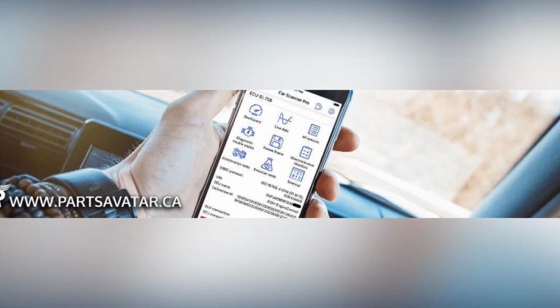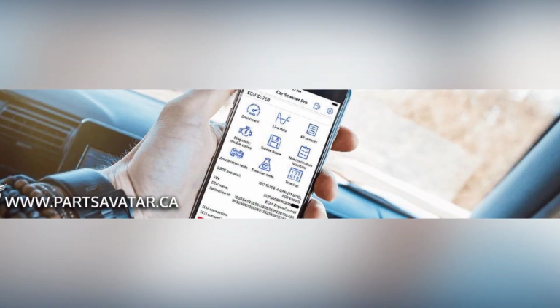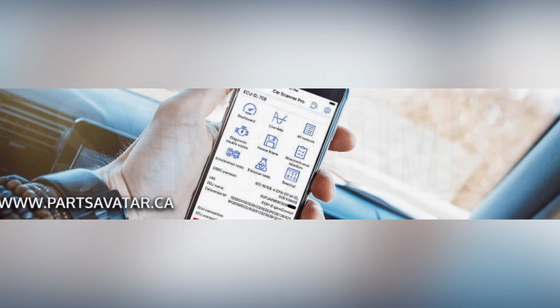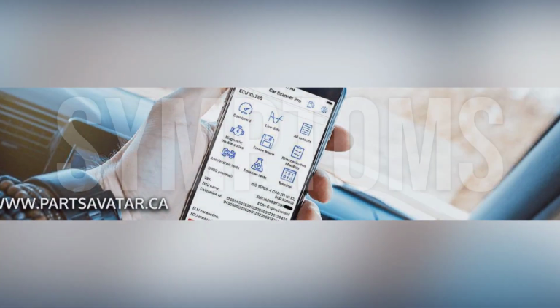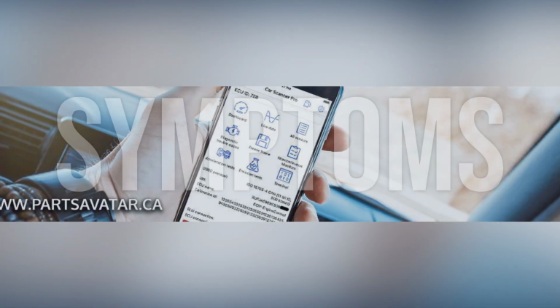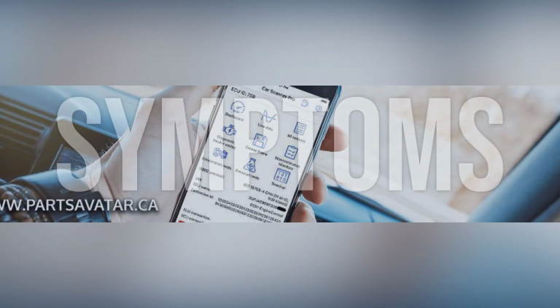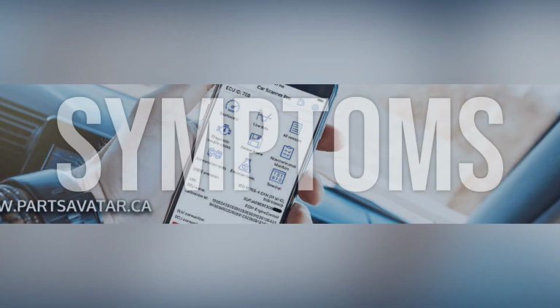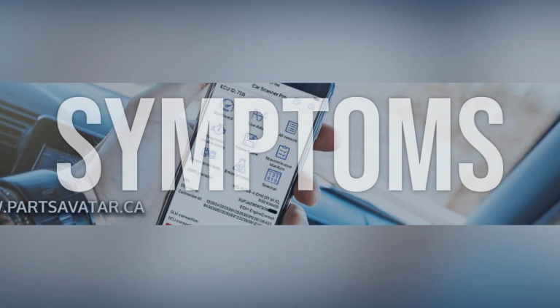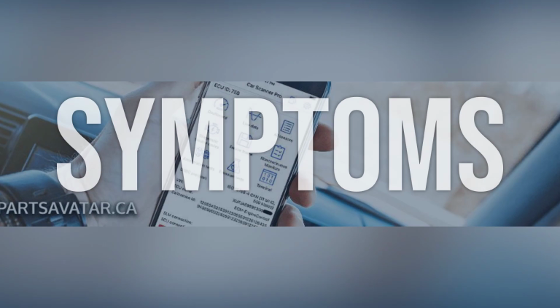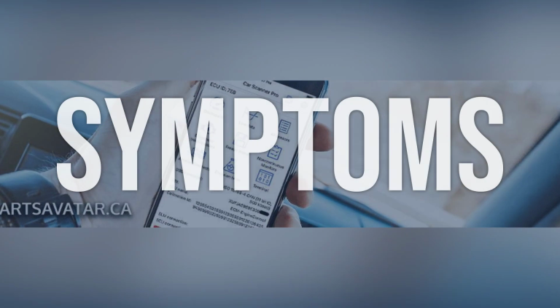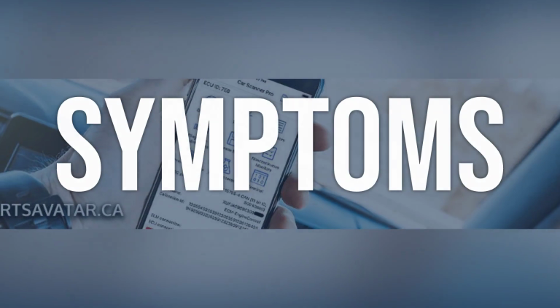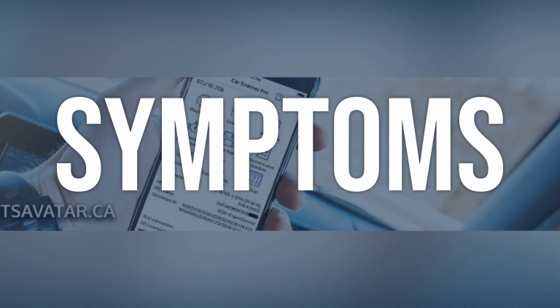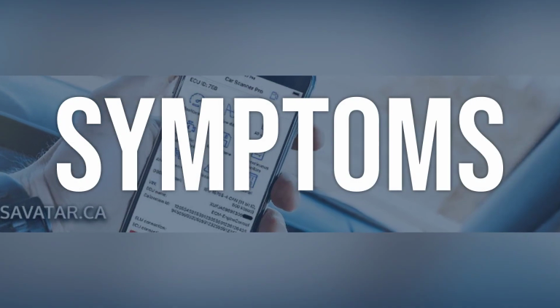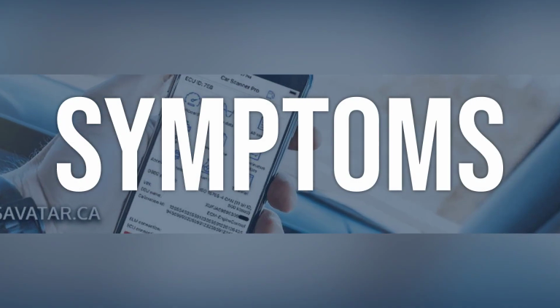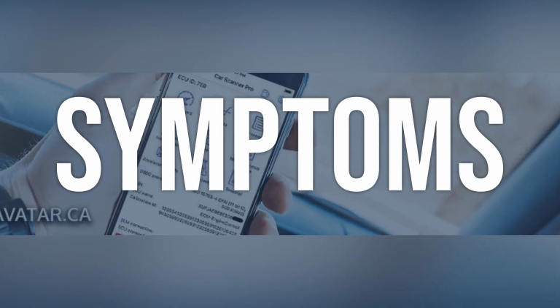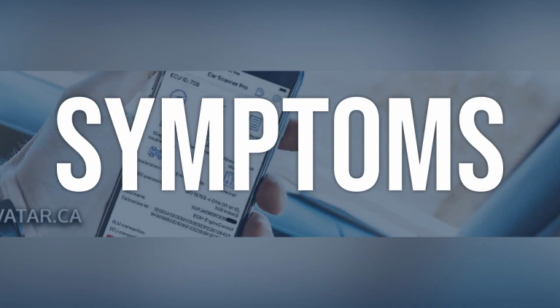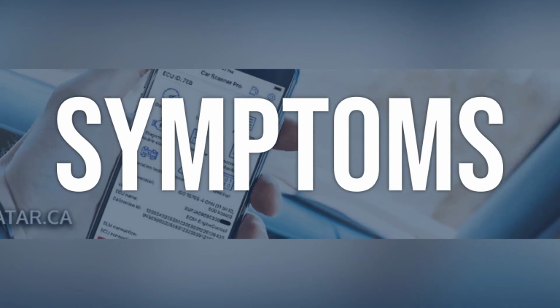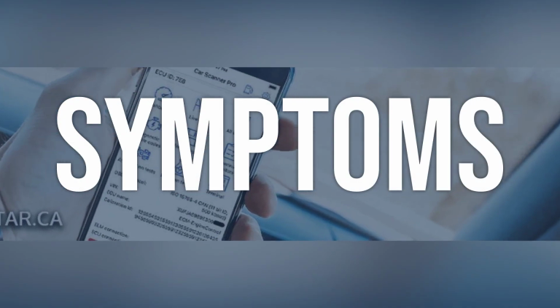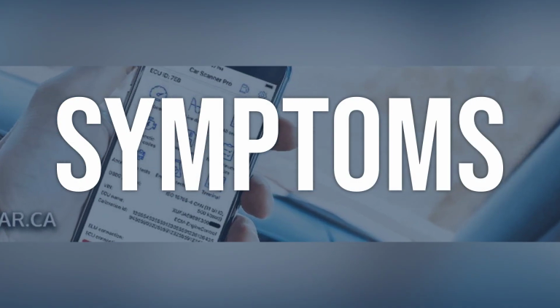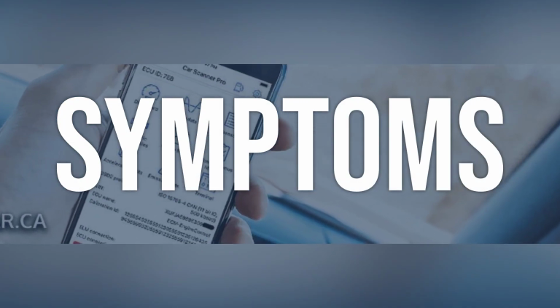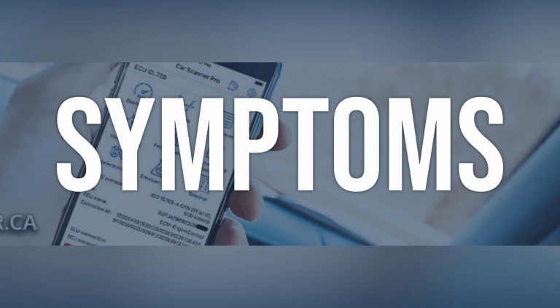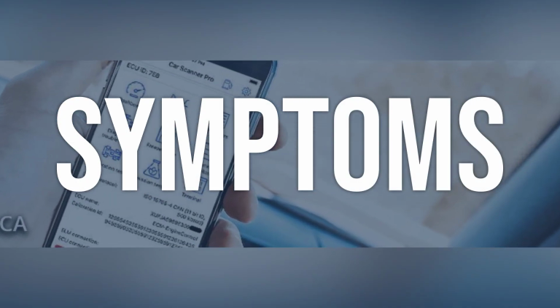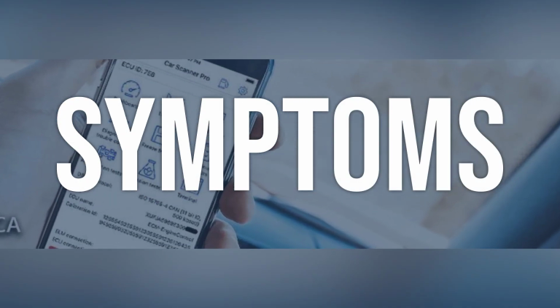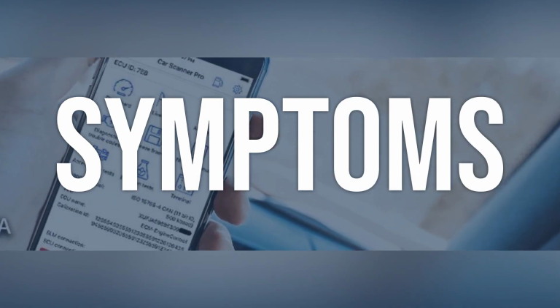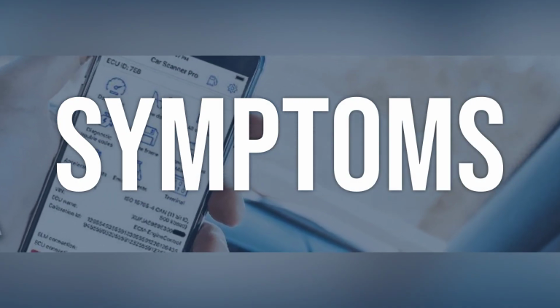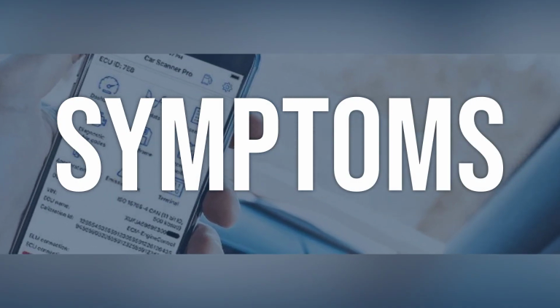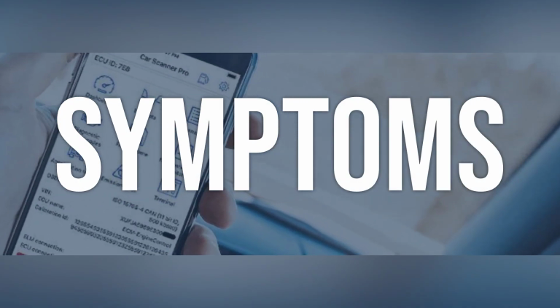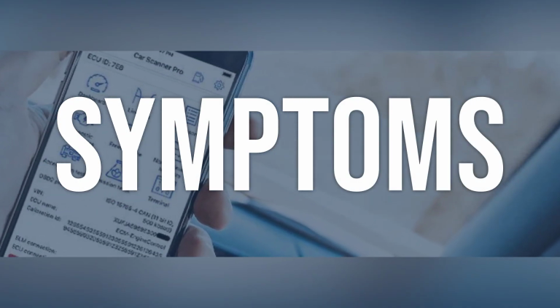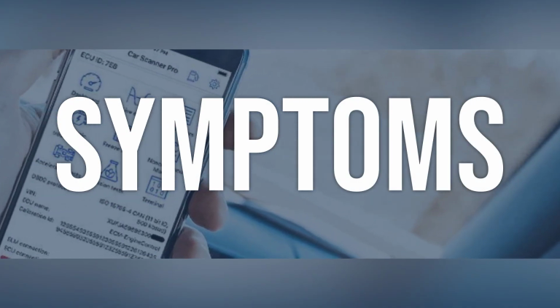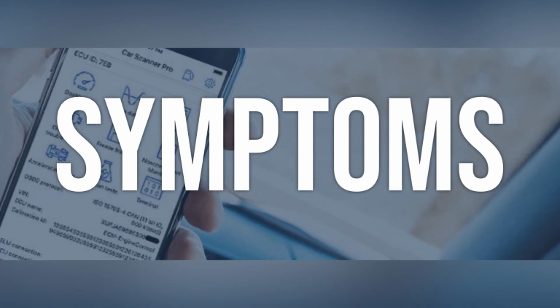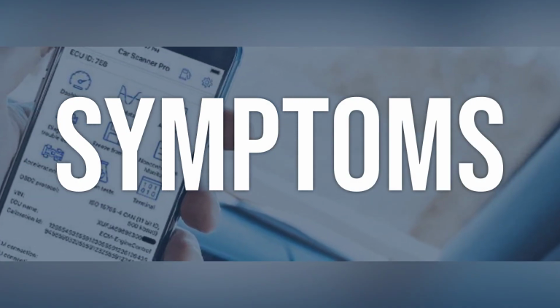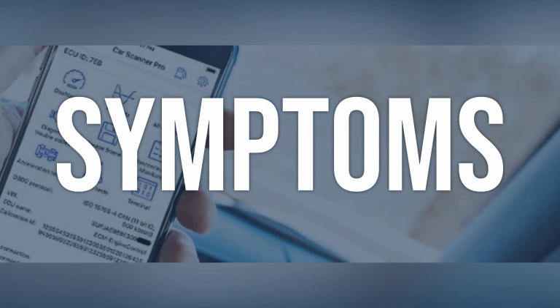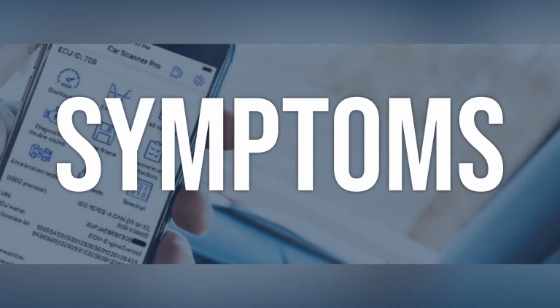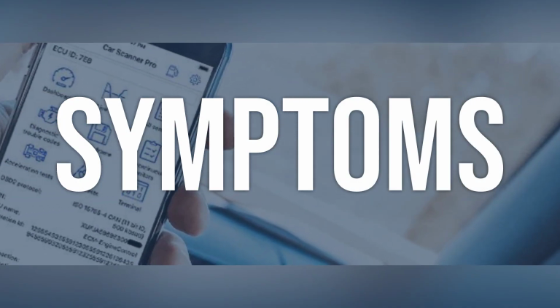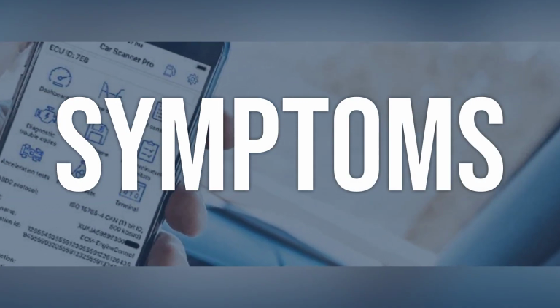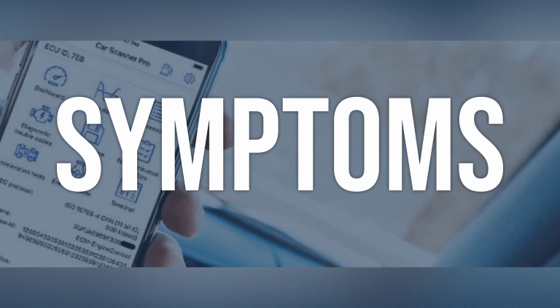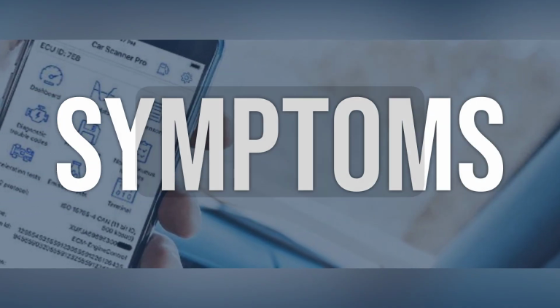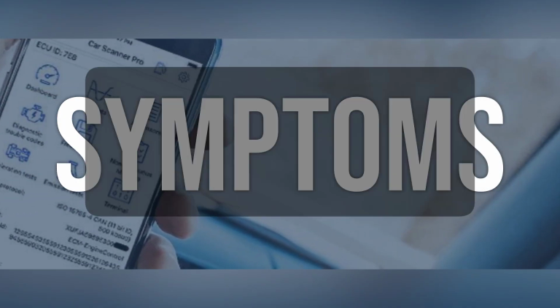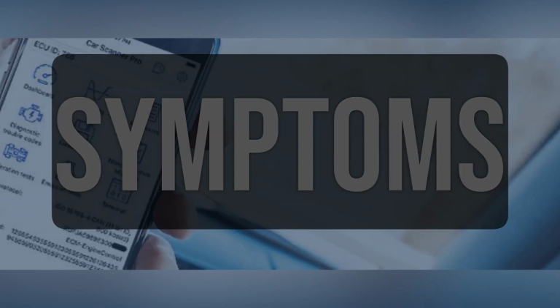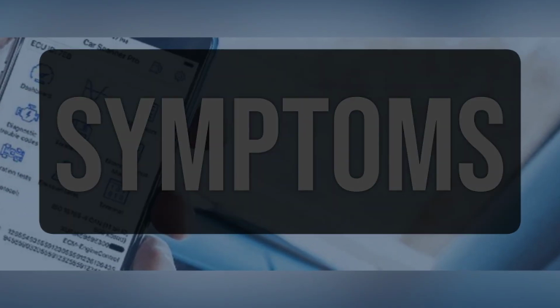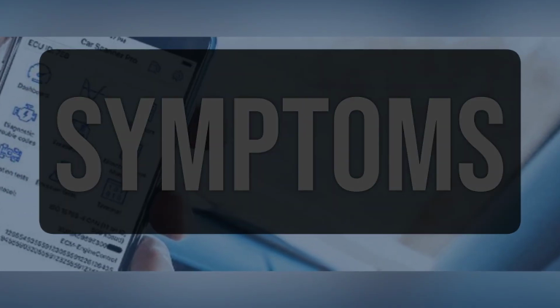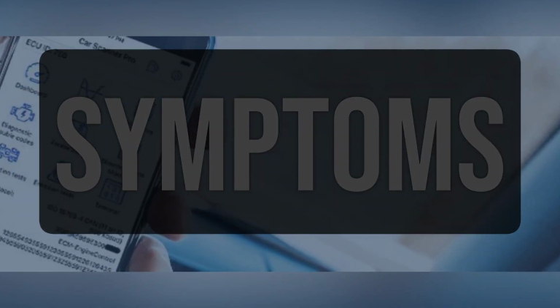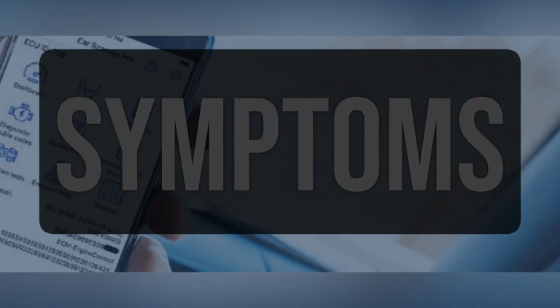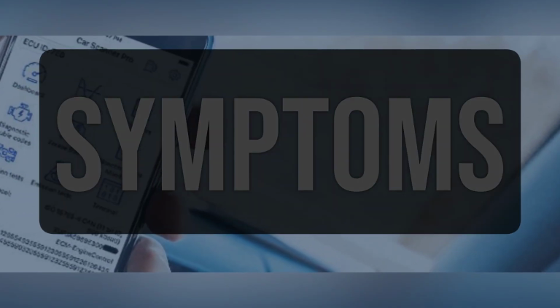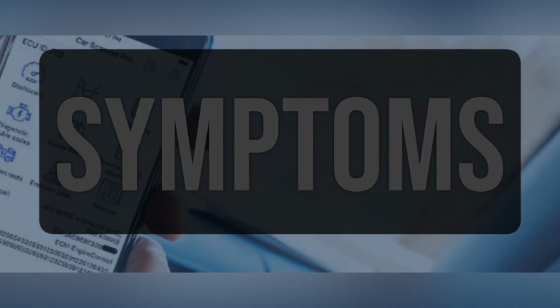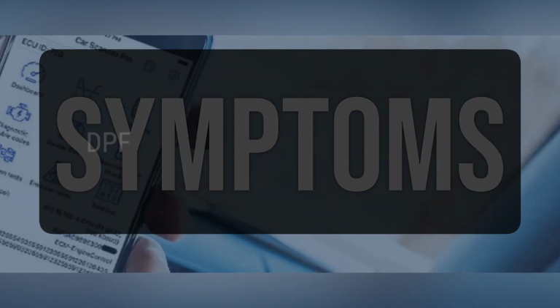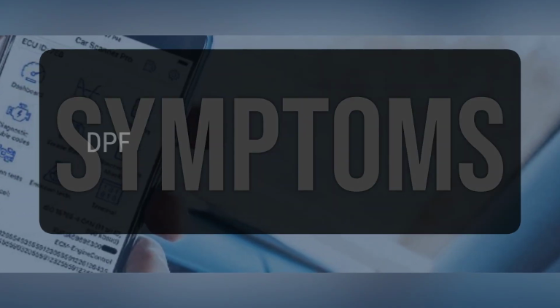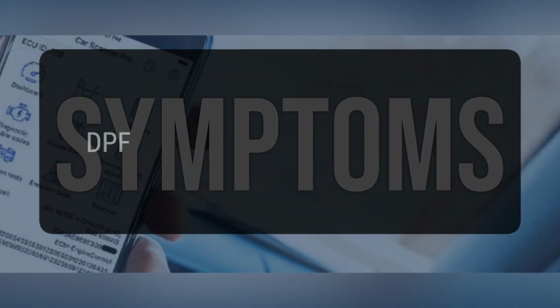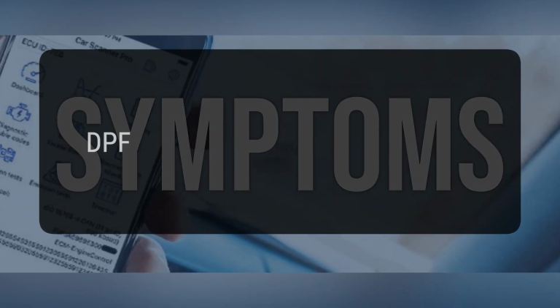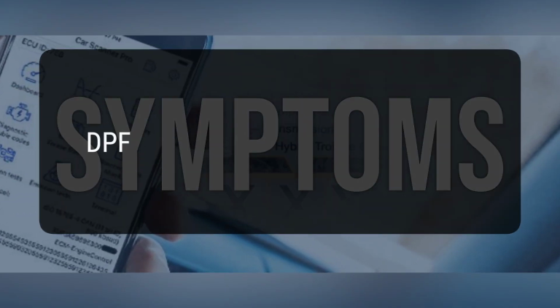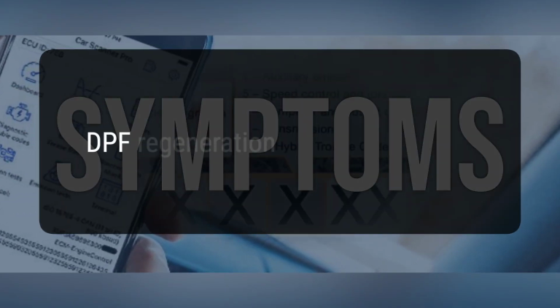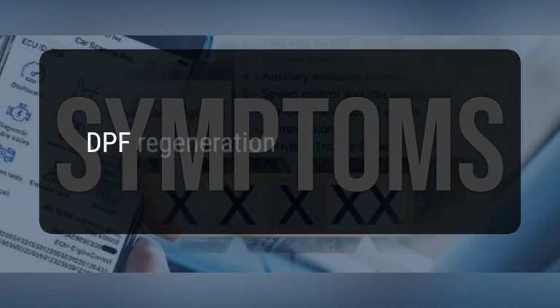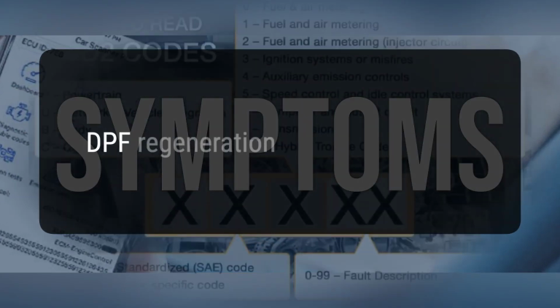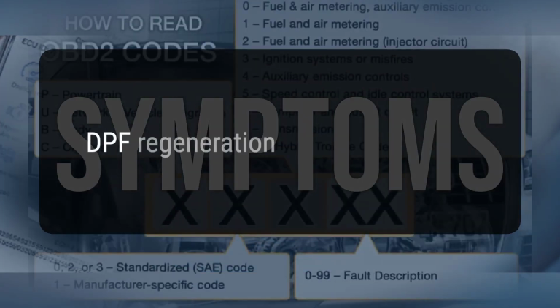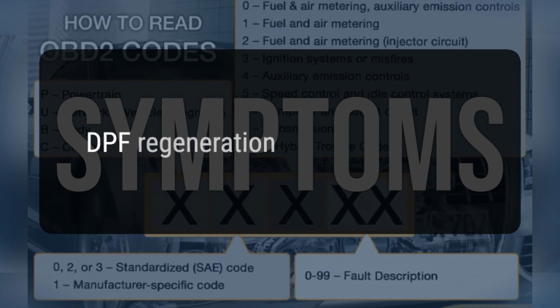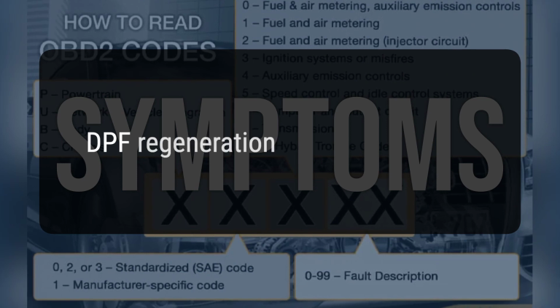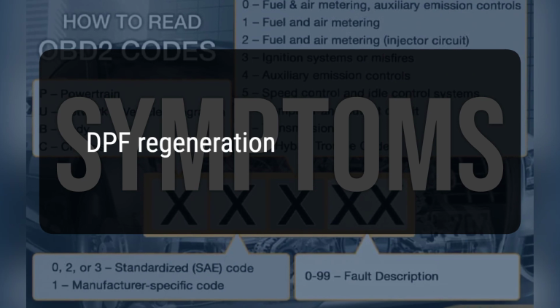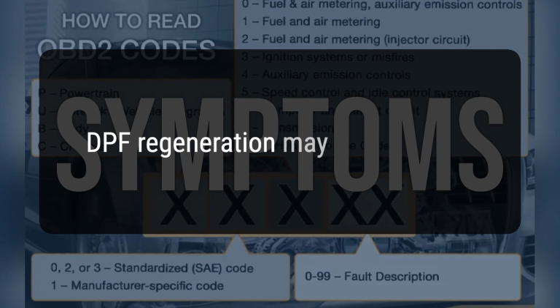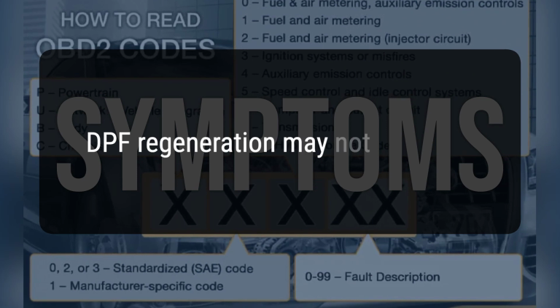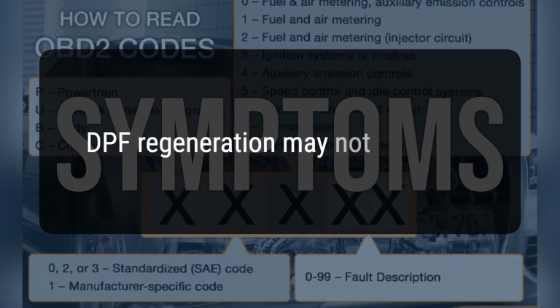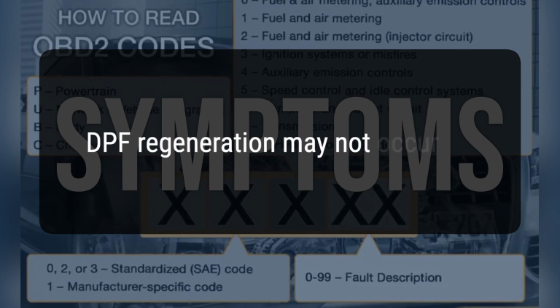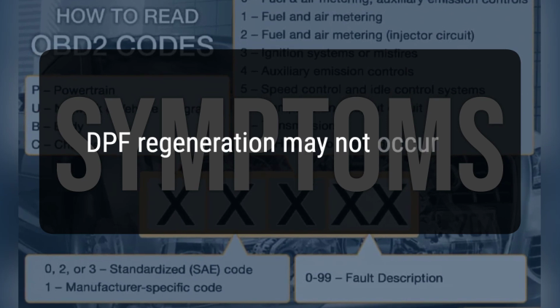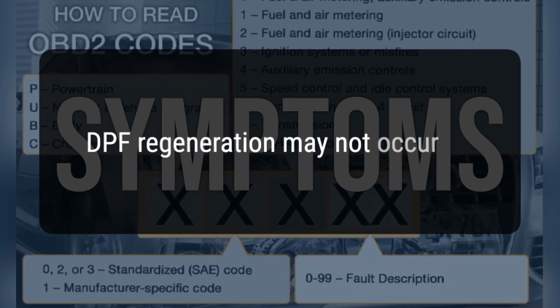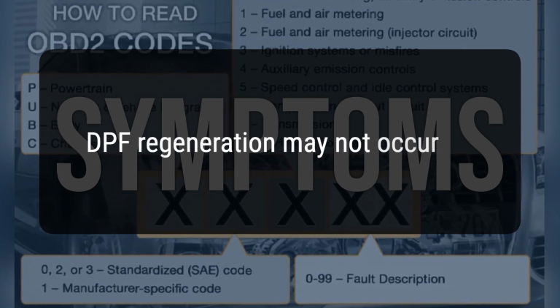When you encounter this OBD error, the vehicle typically exhibits the following symptoms: DPF regeneration may not occur.